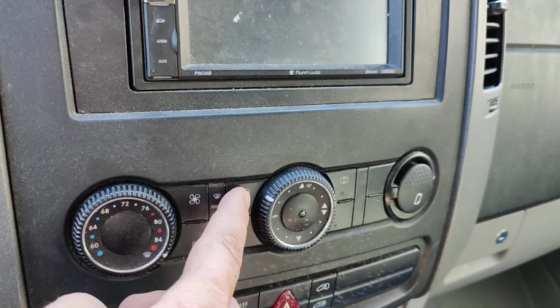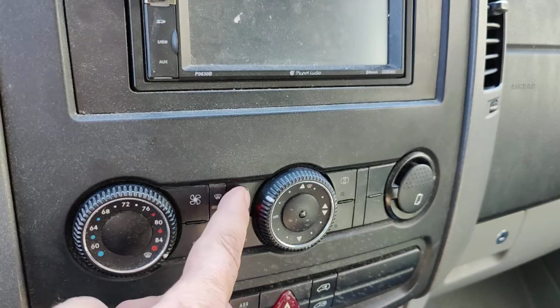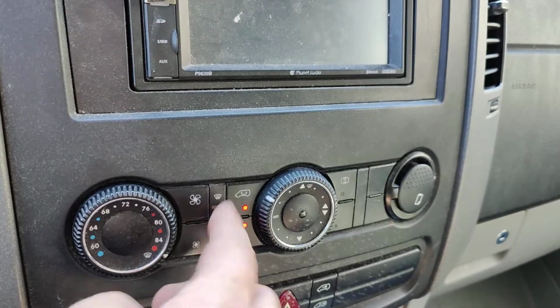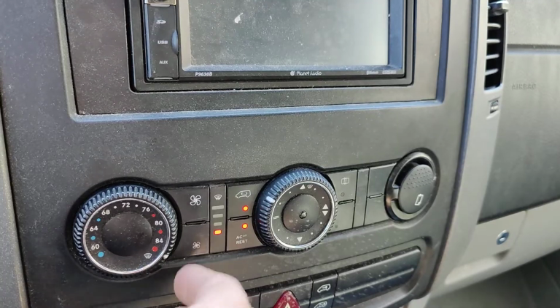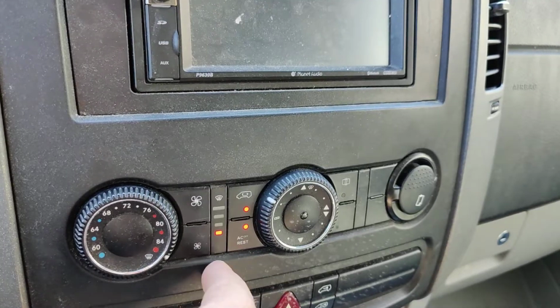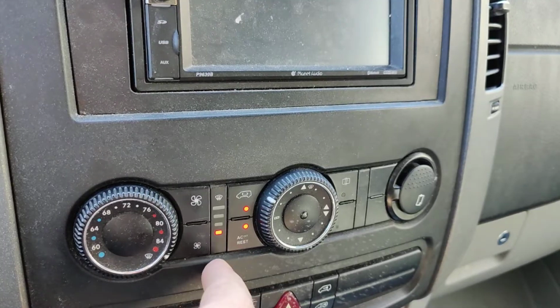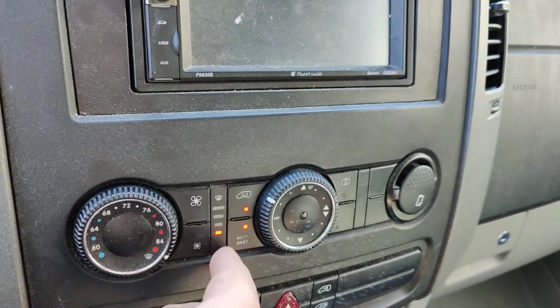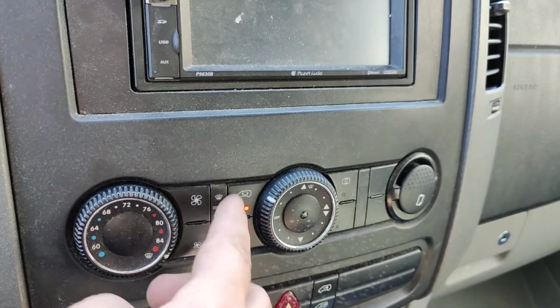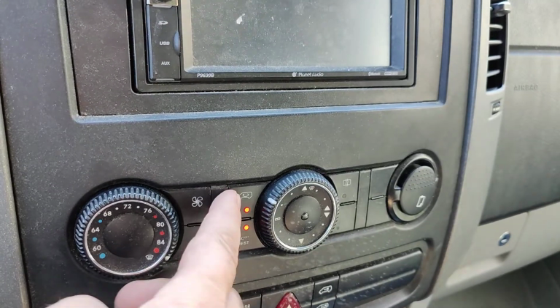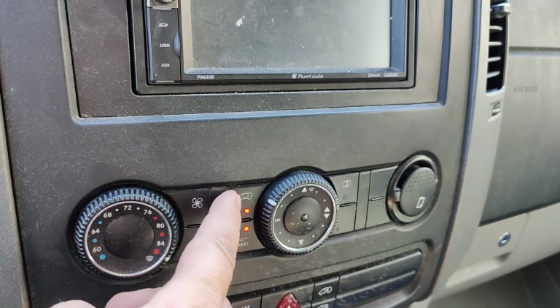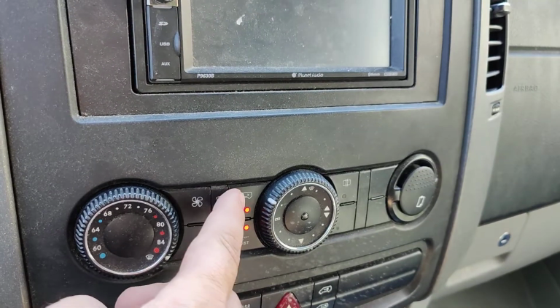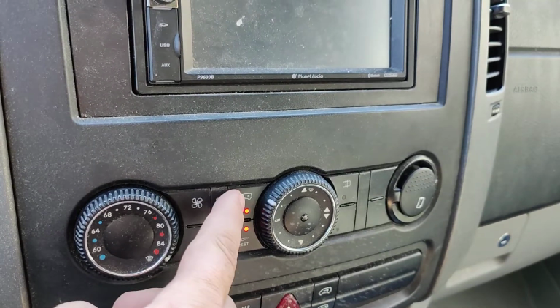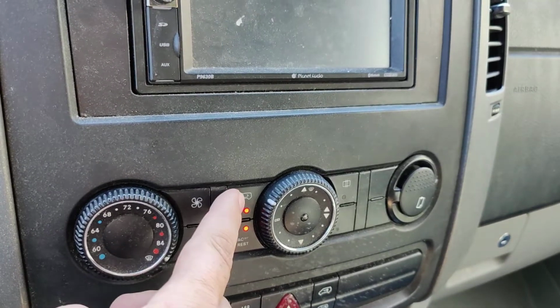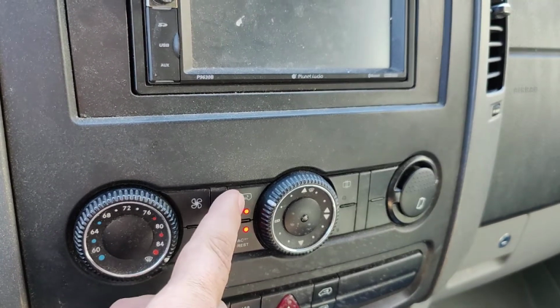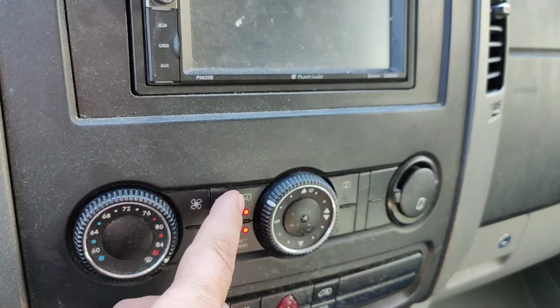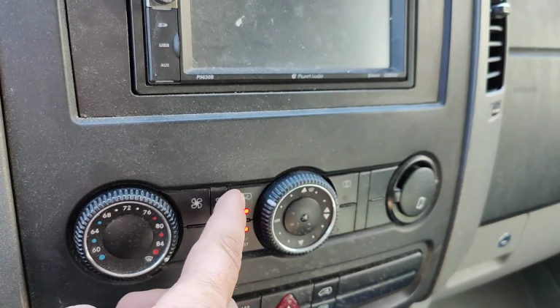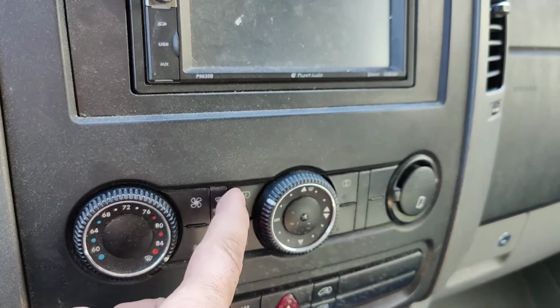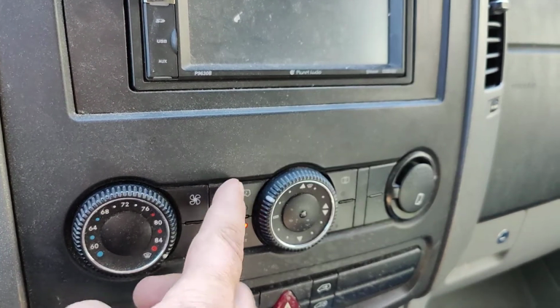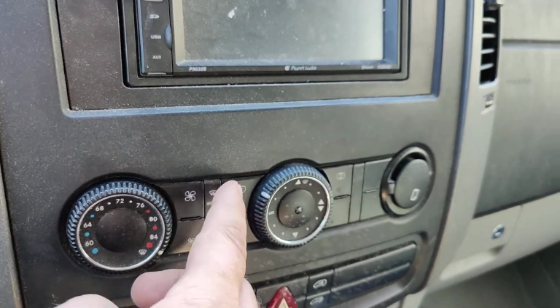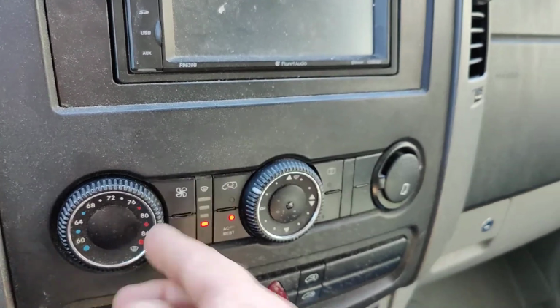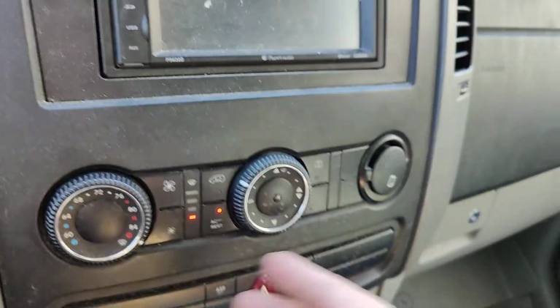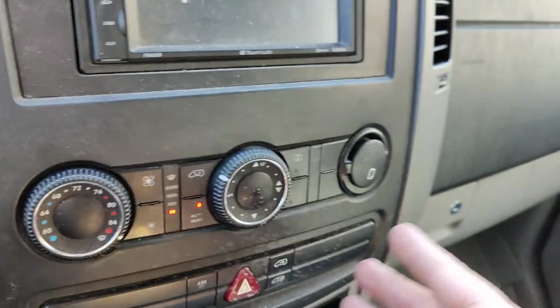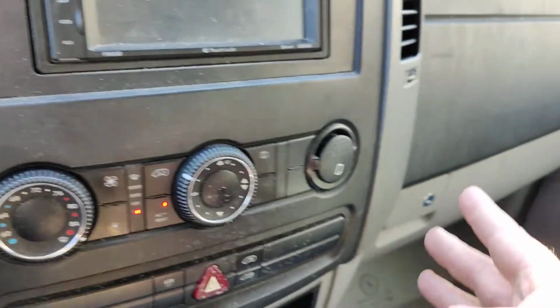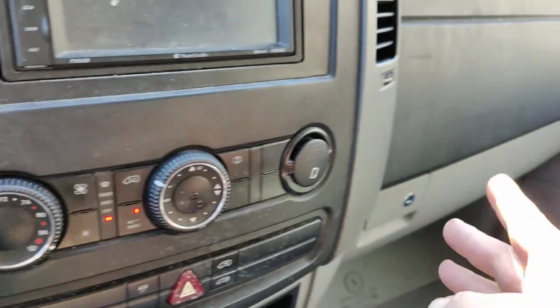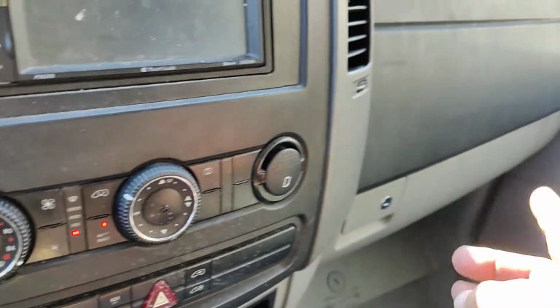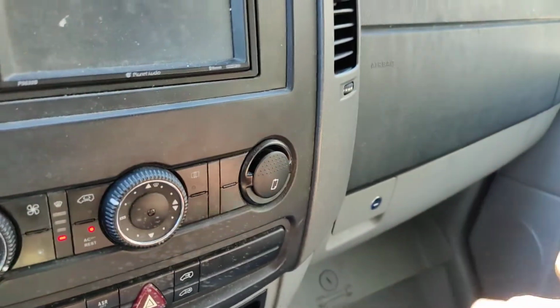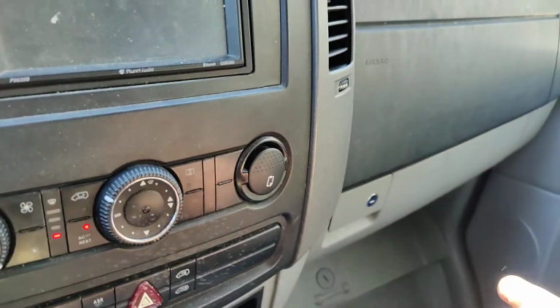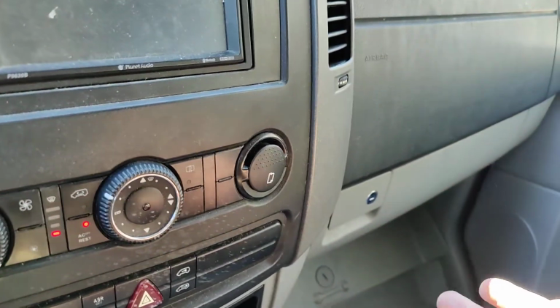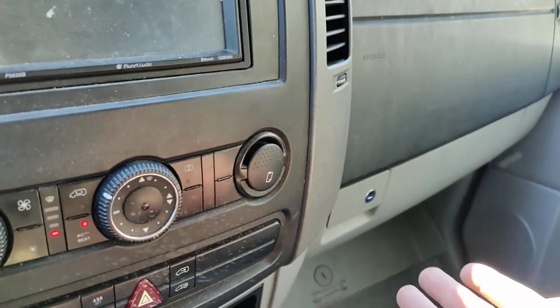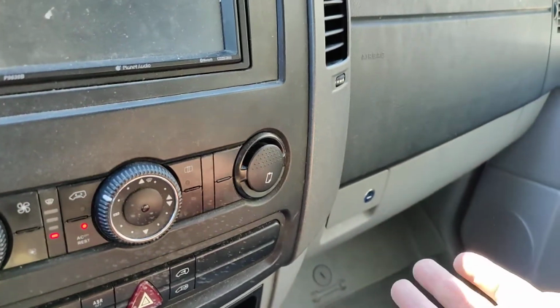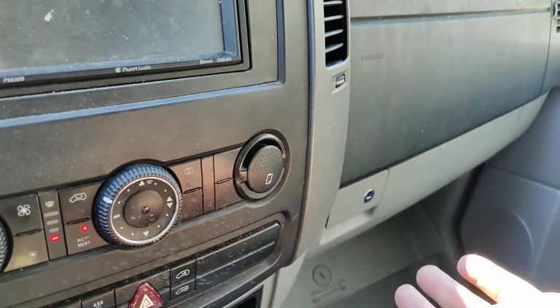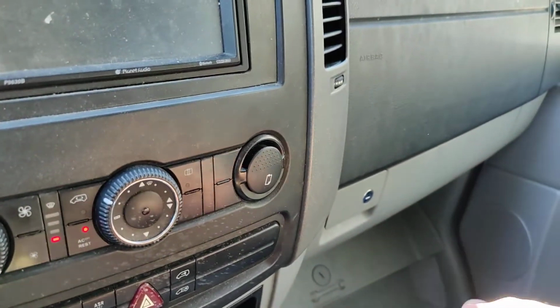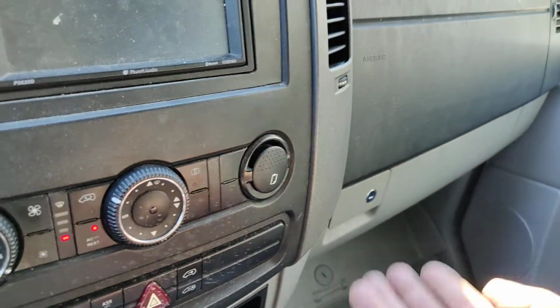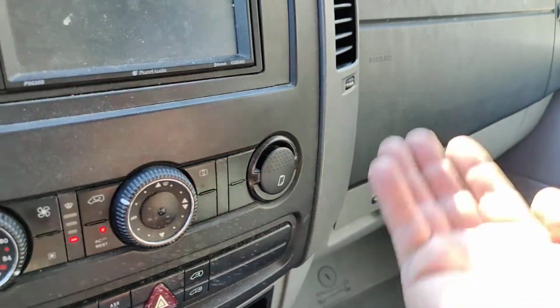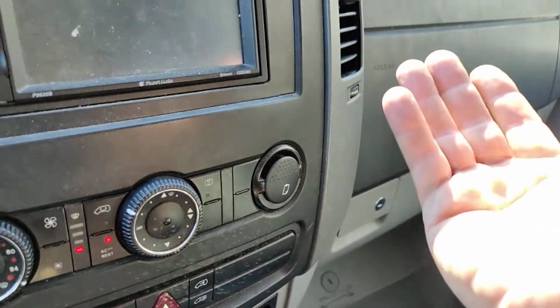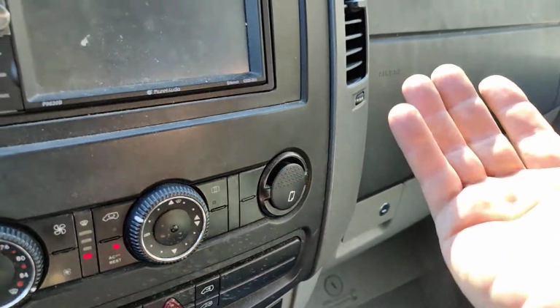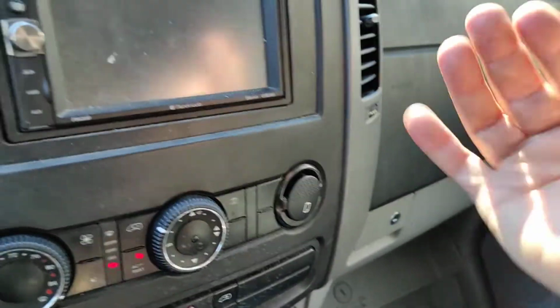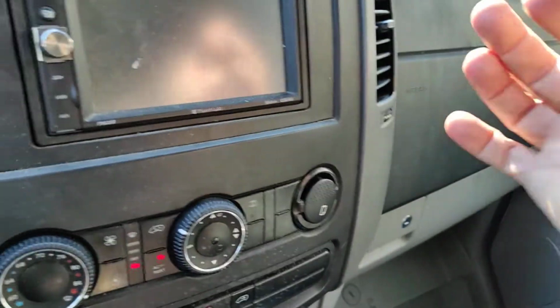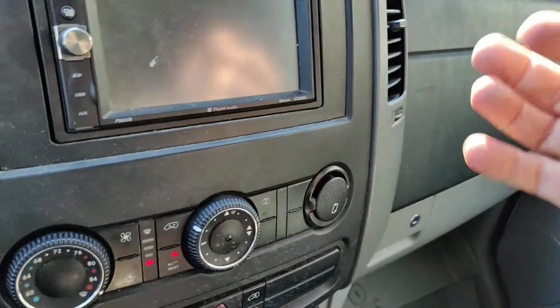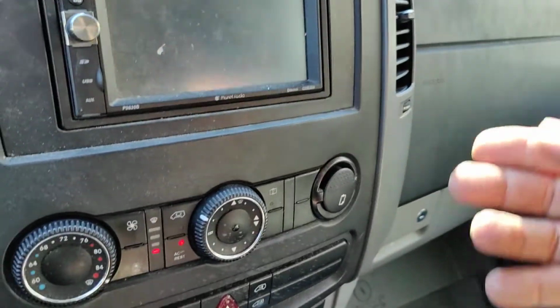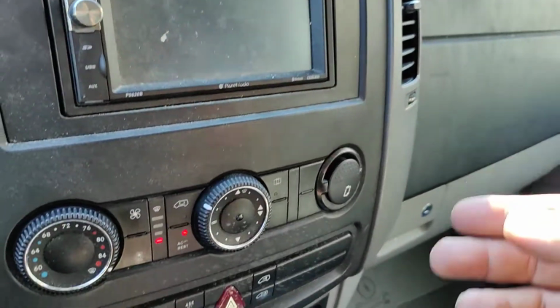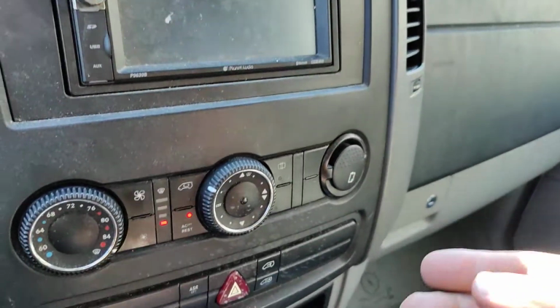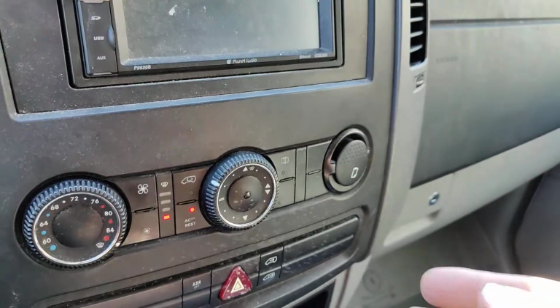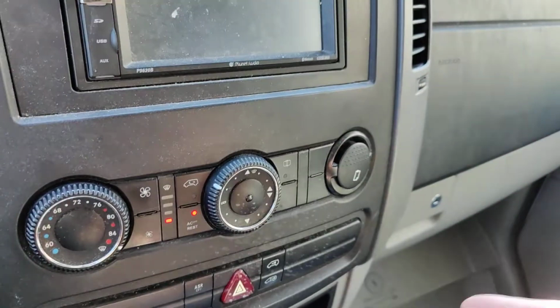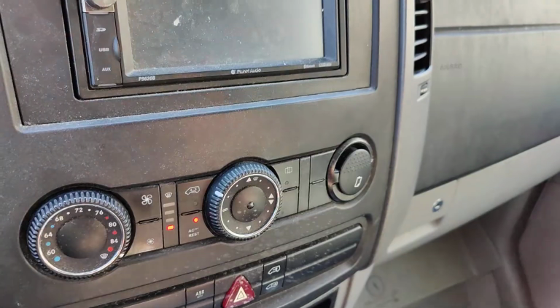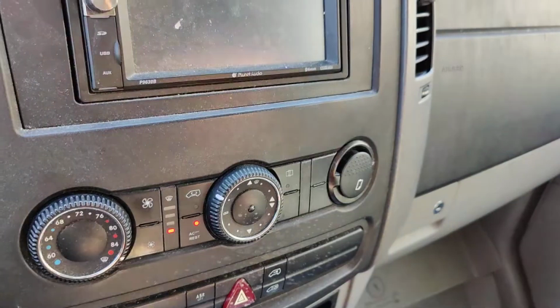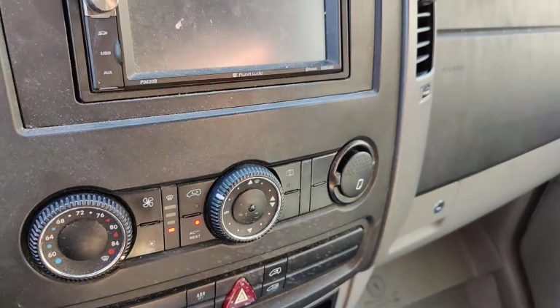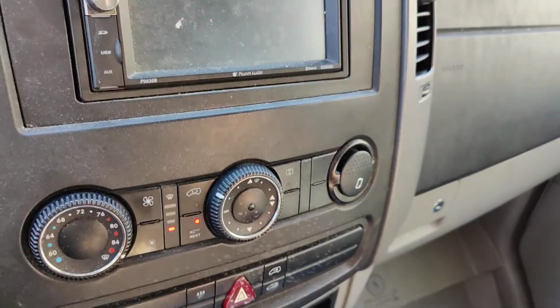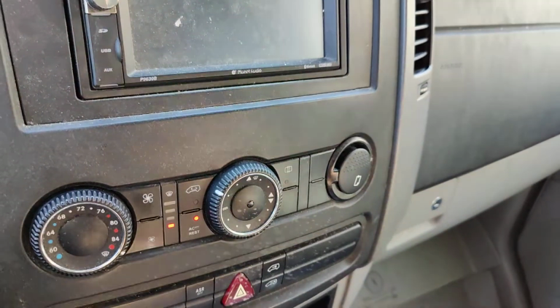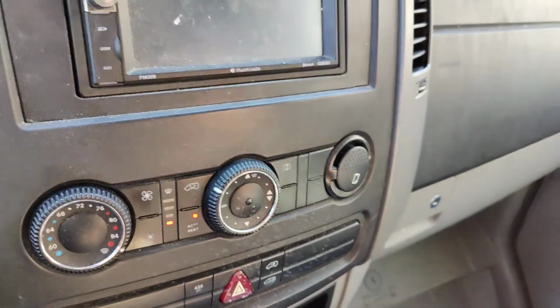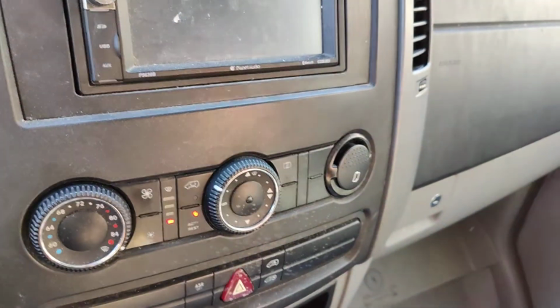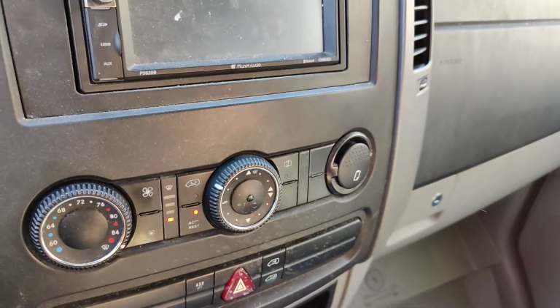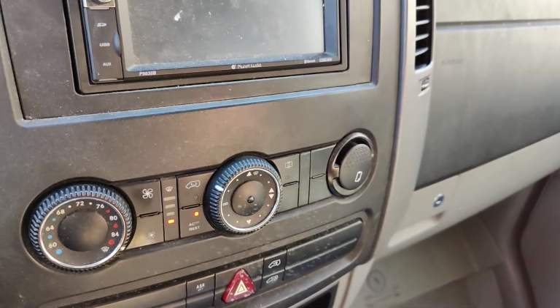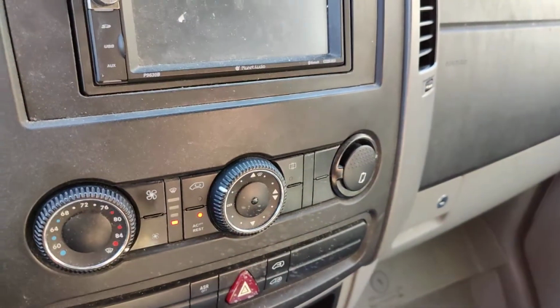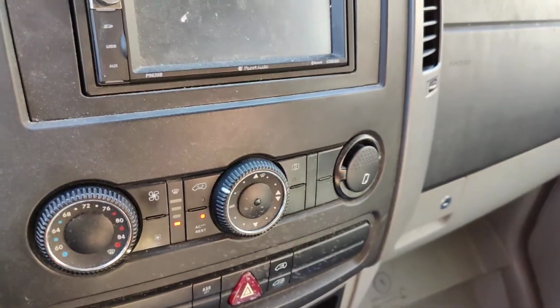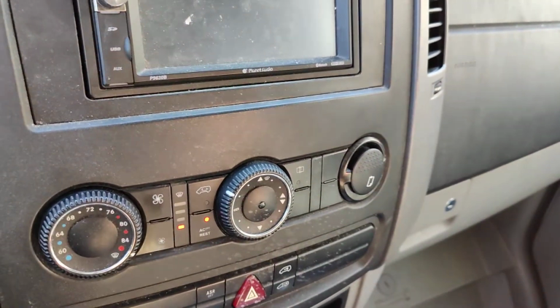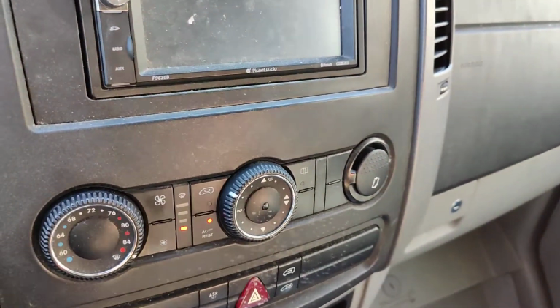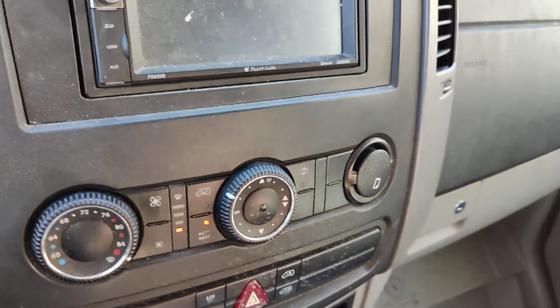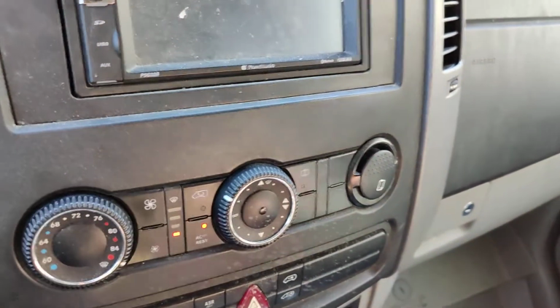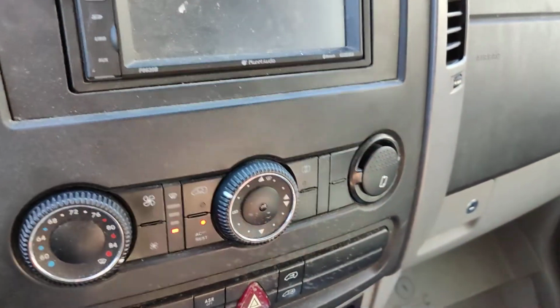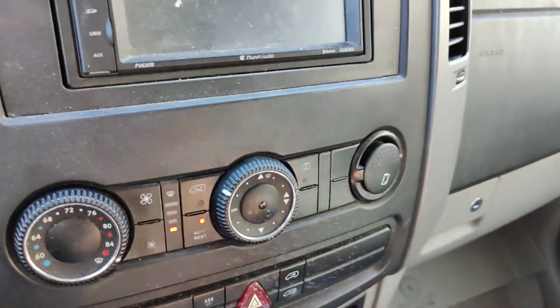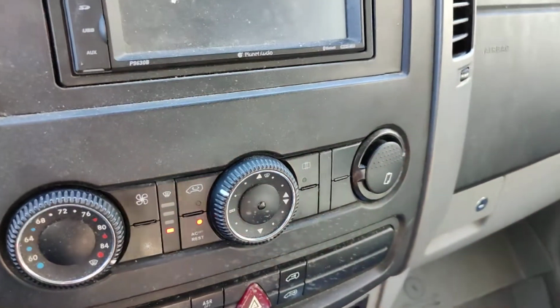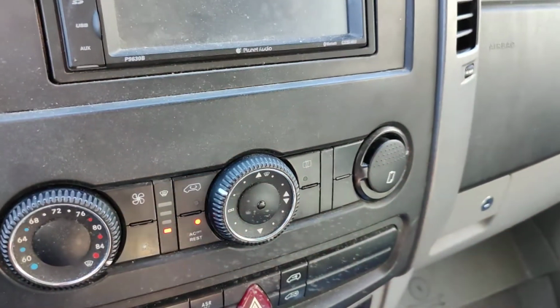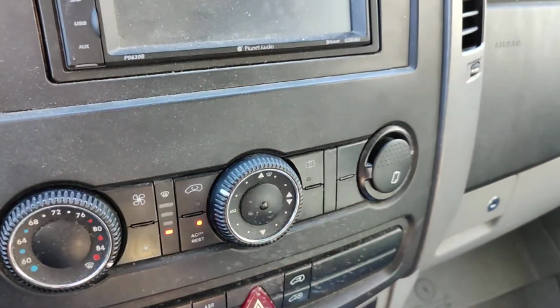This is your recirculate fan, so this is going to take the air from down here and recirculate the air in the vehicle.